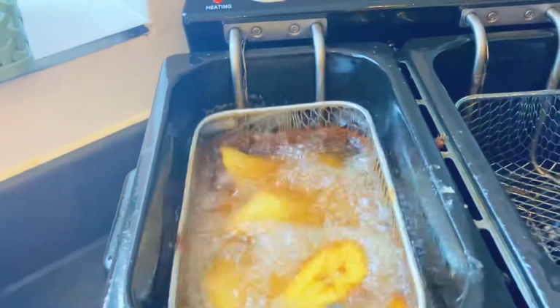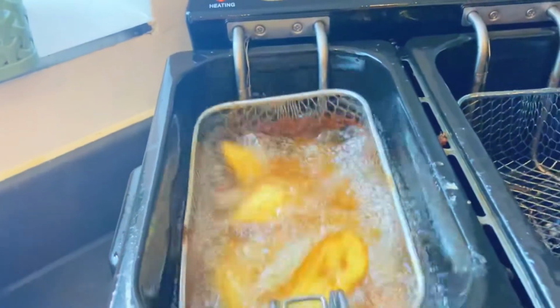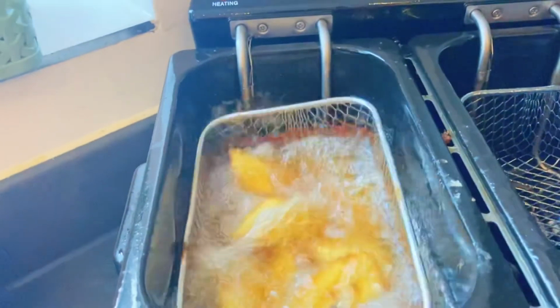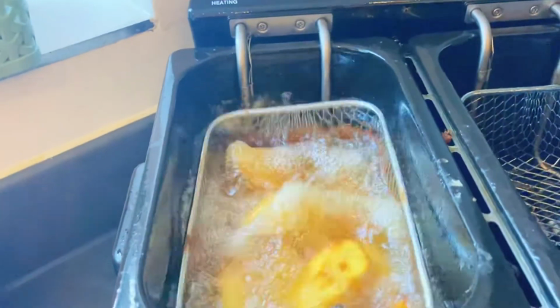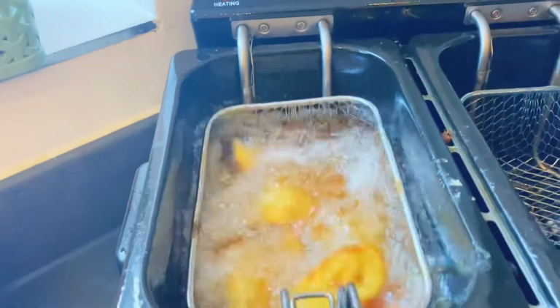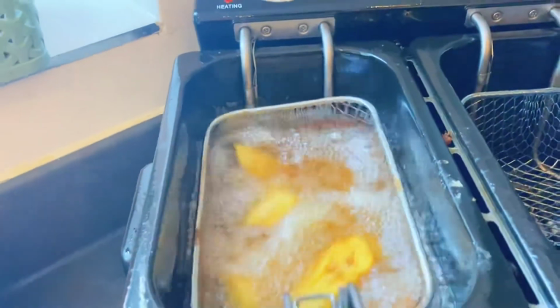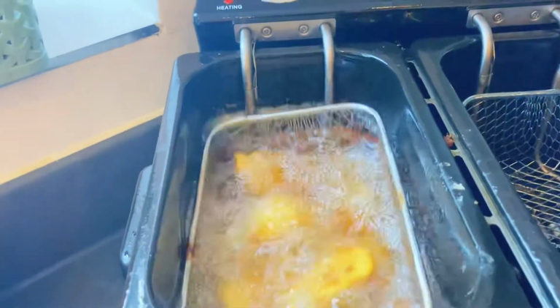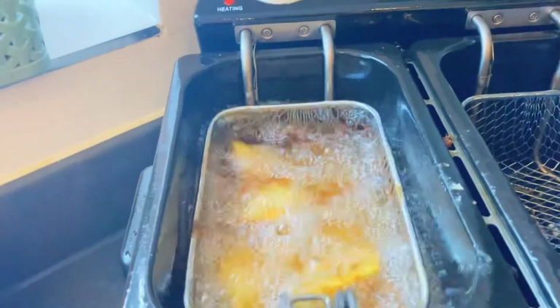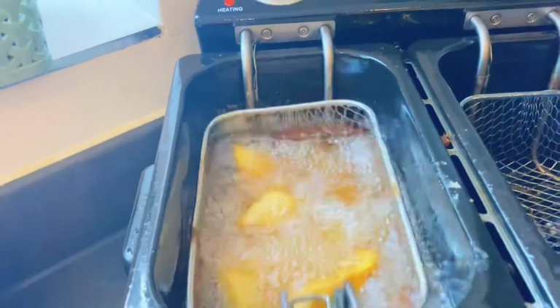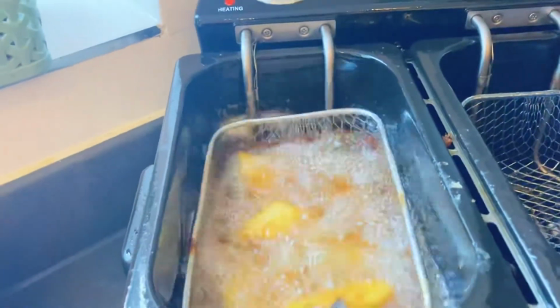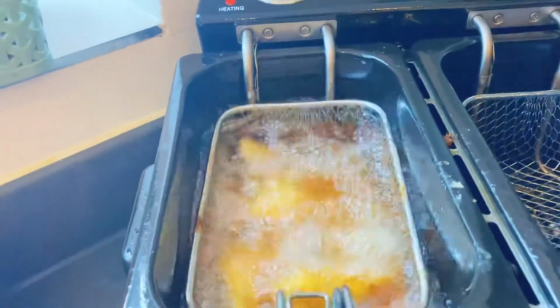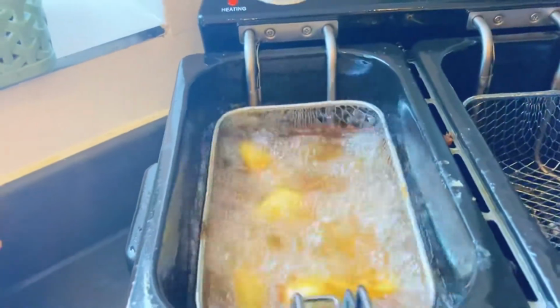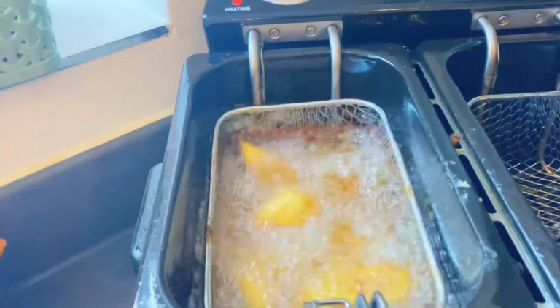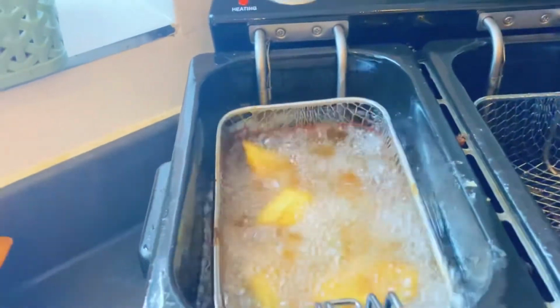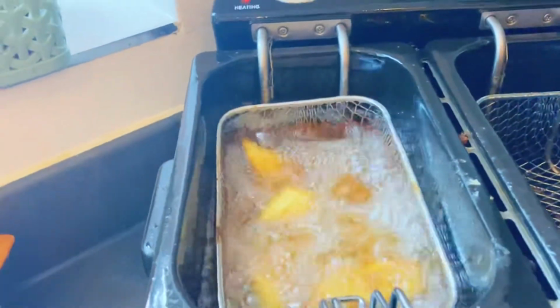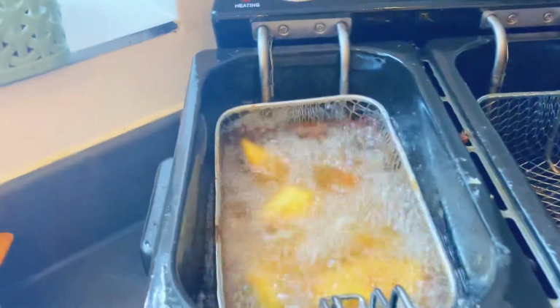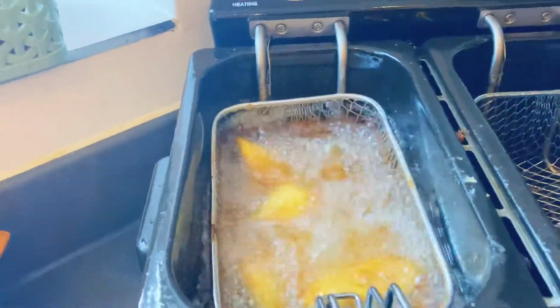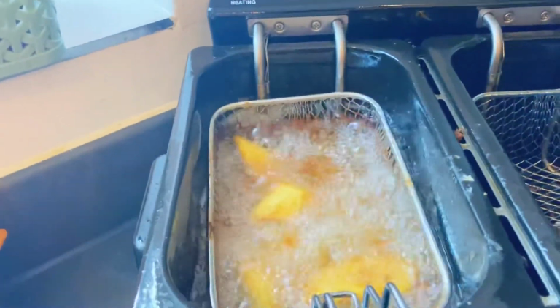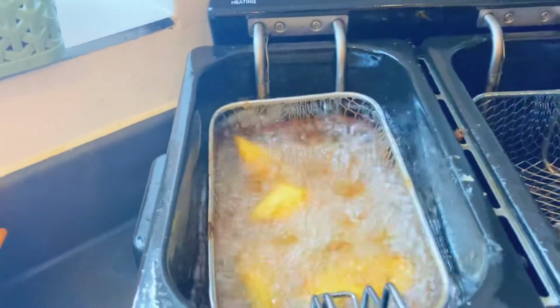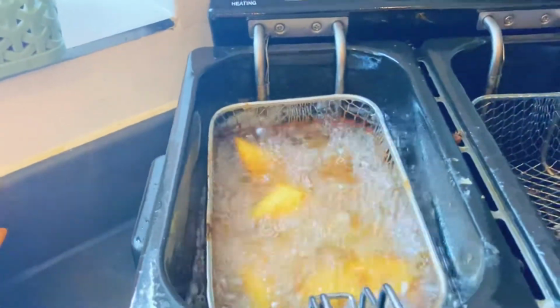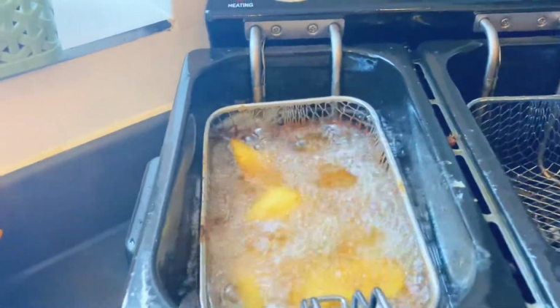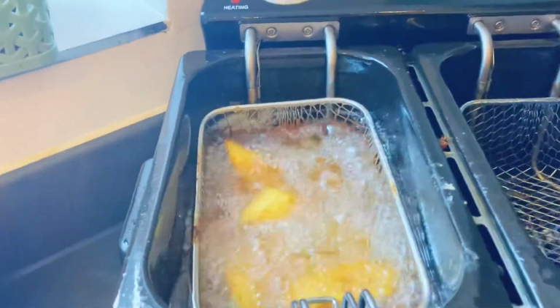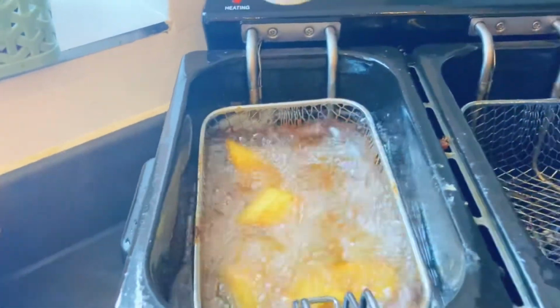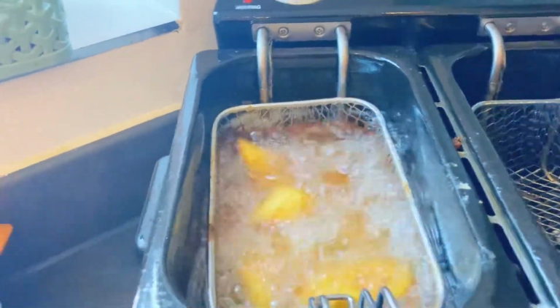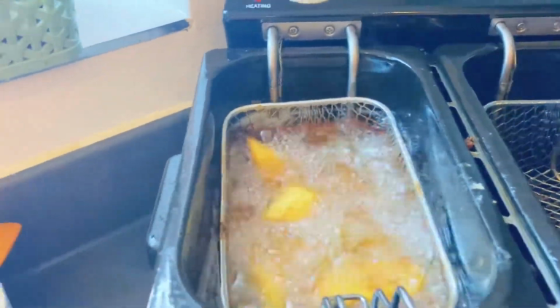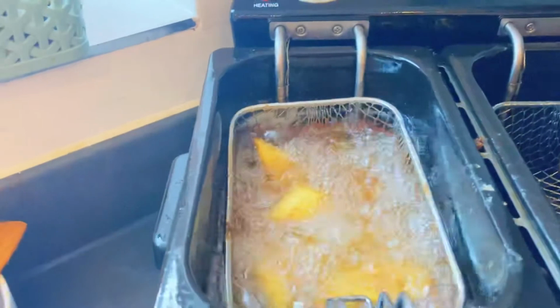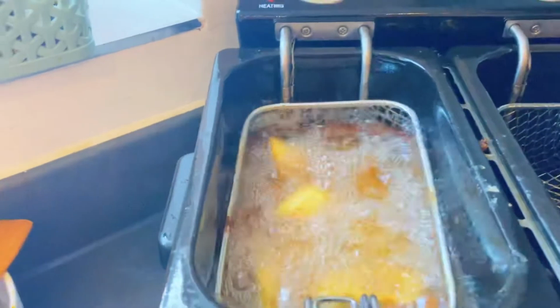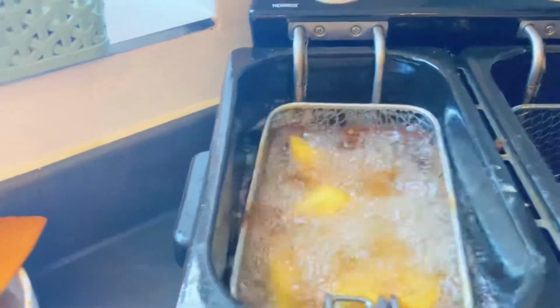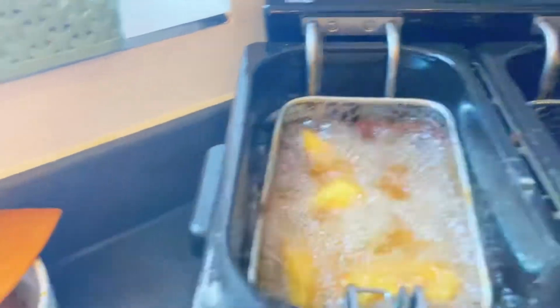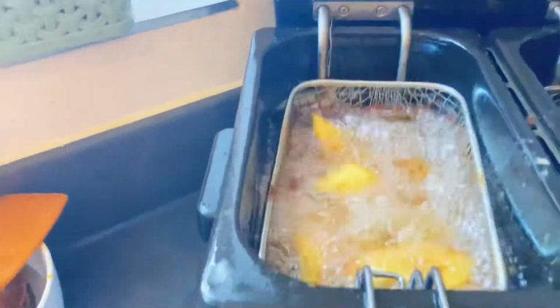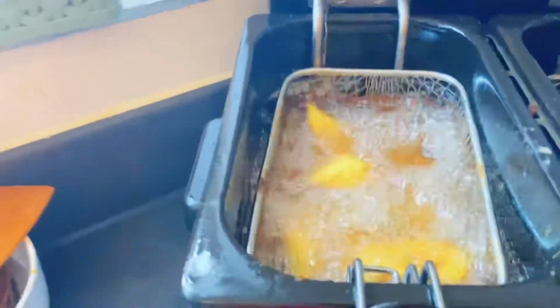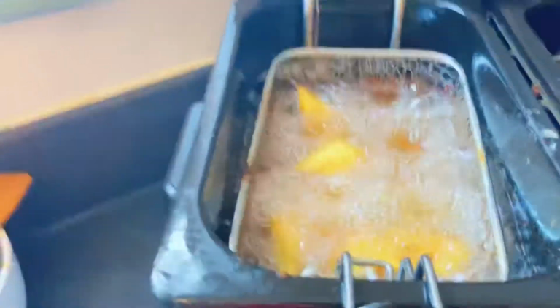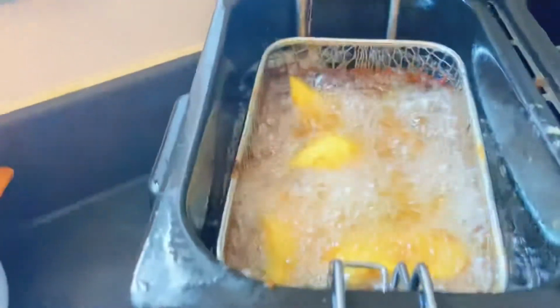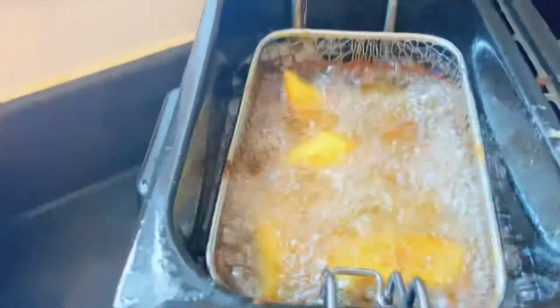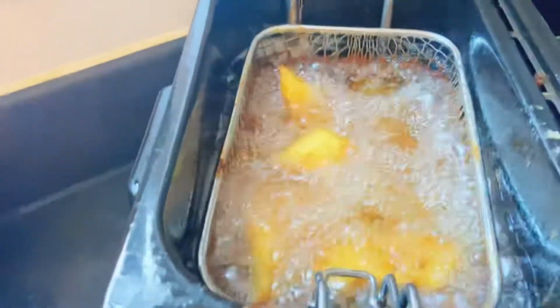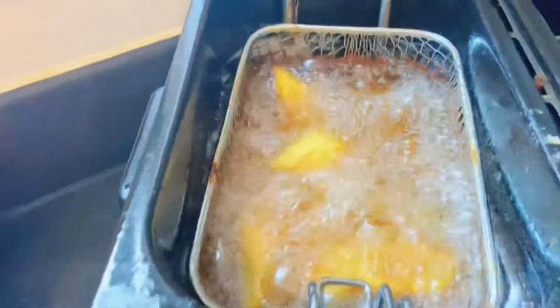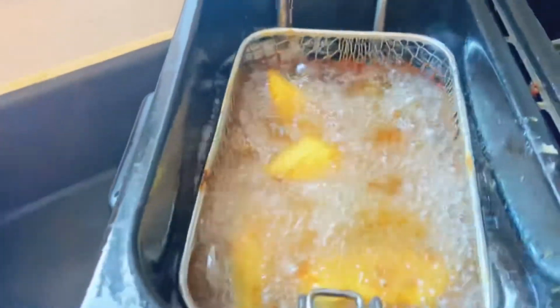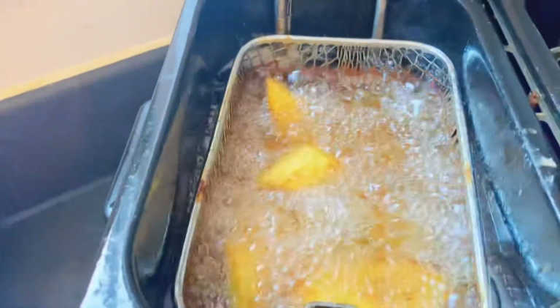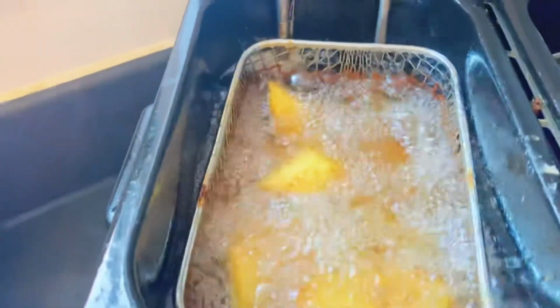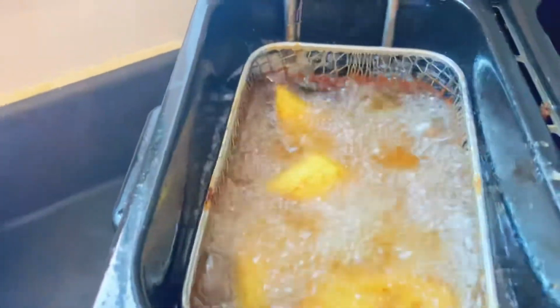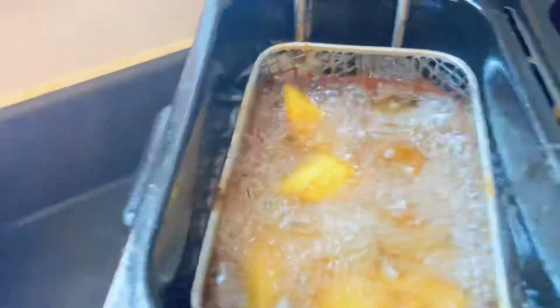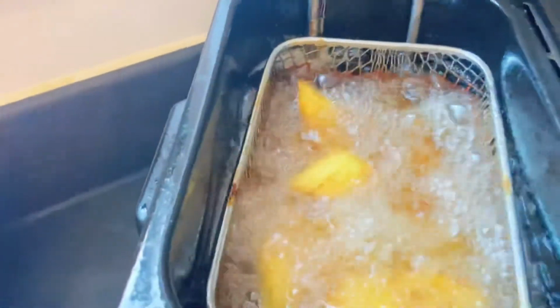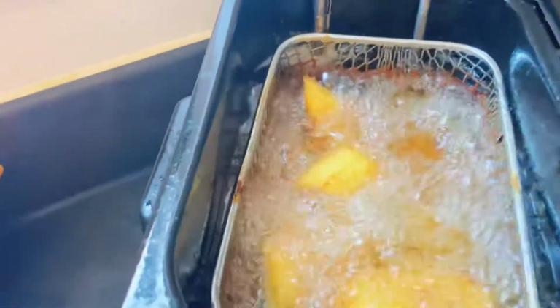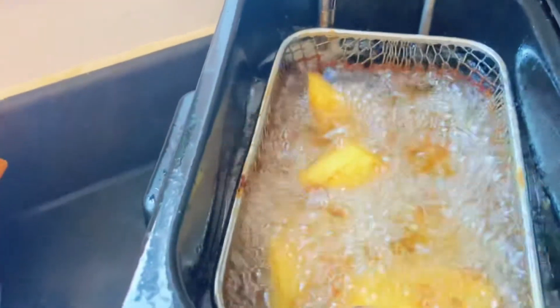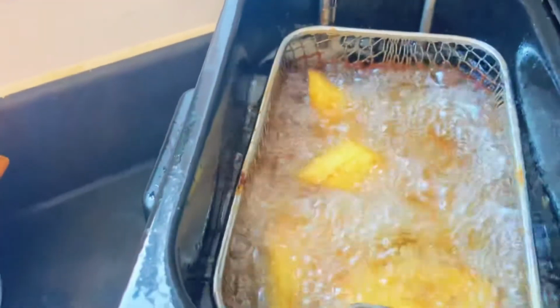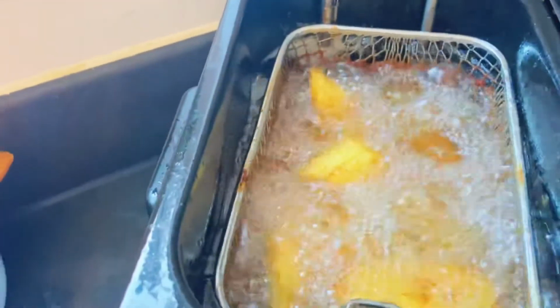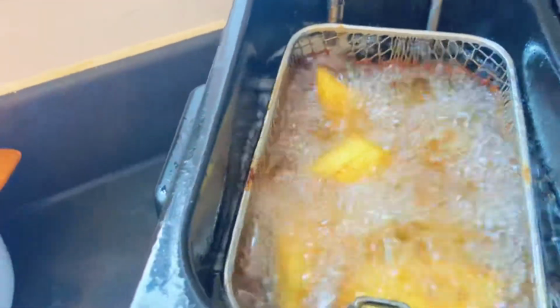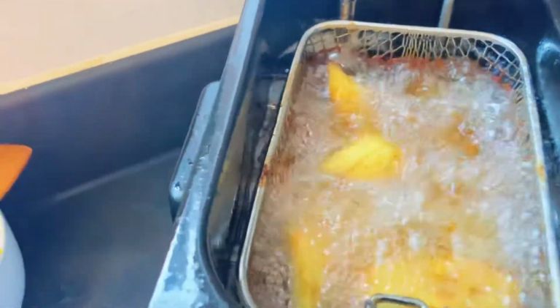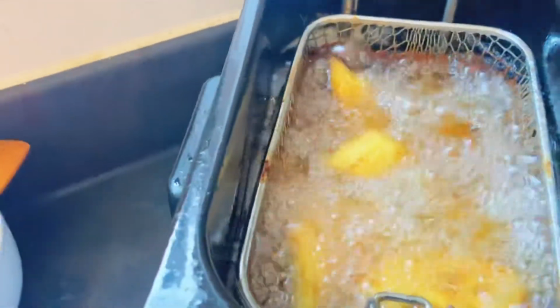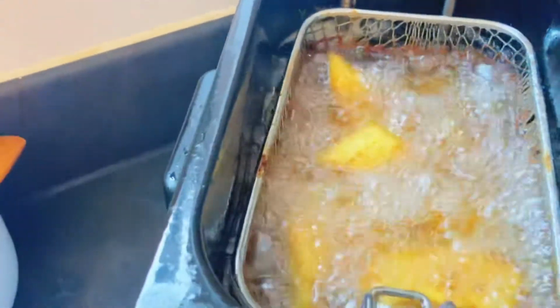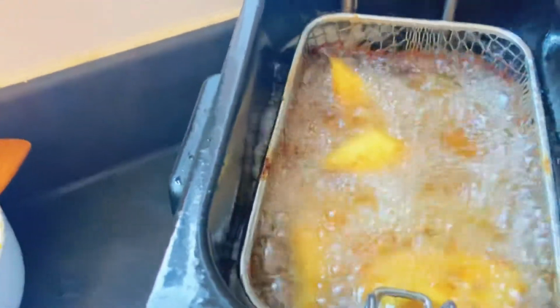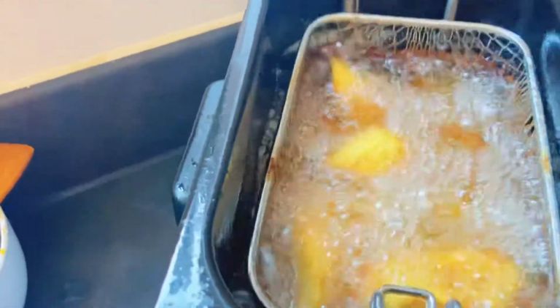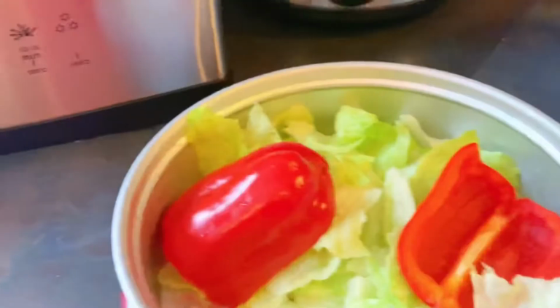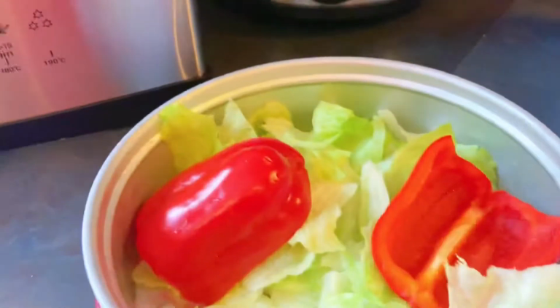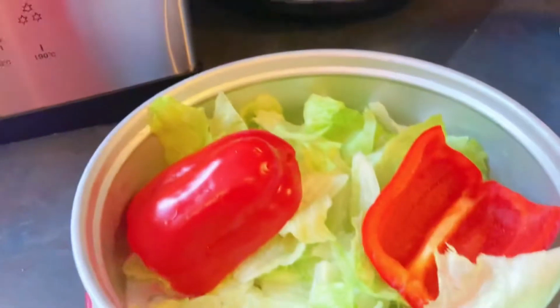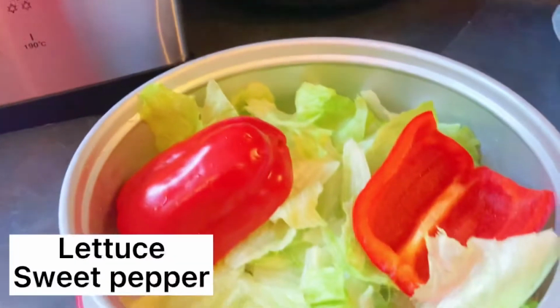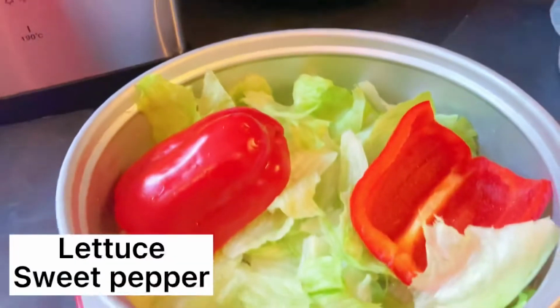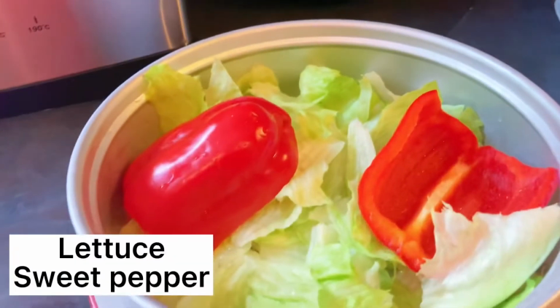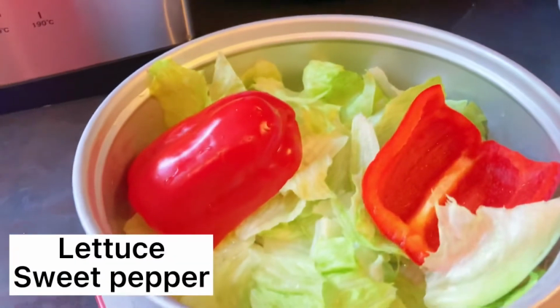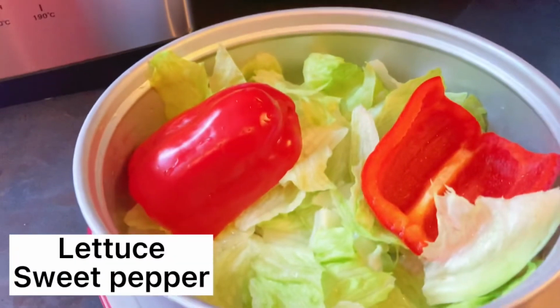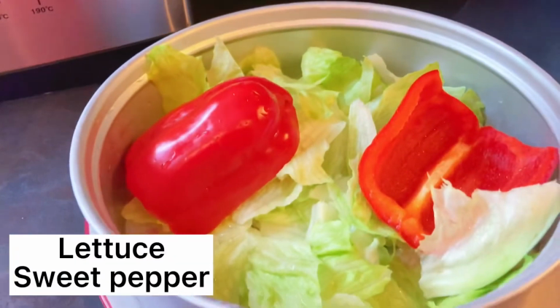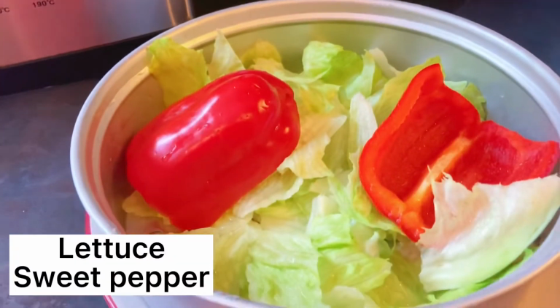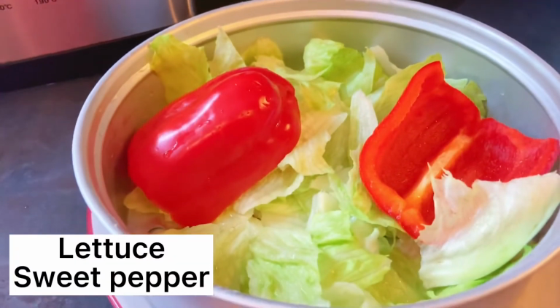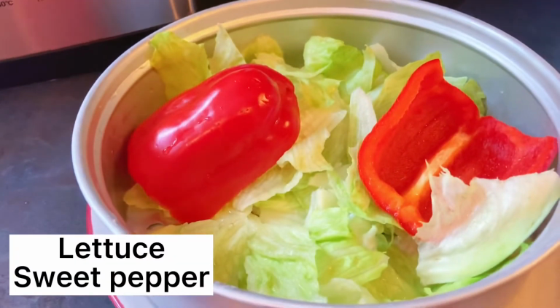I am also making some fried plantains and some salad.